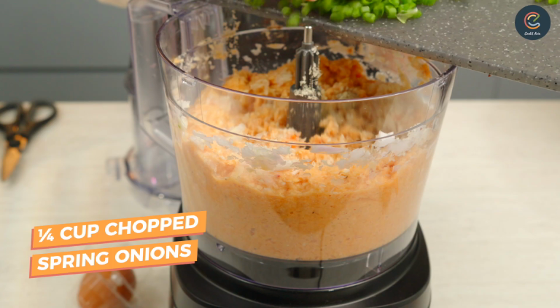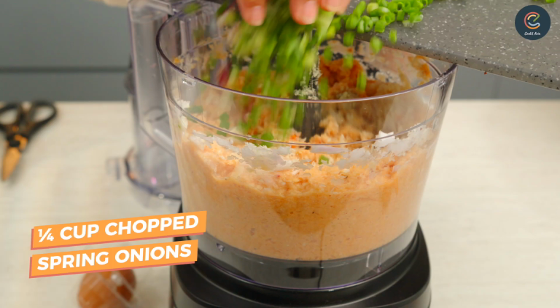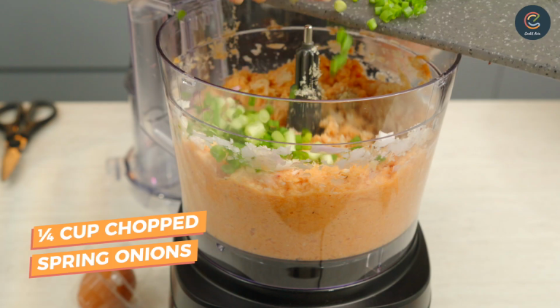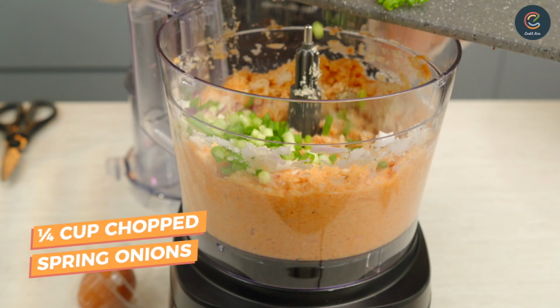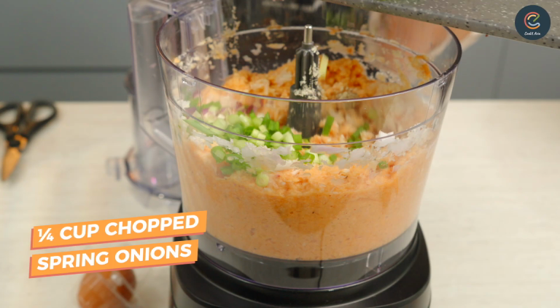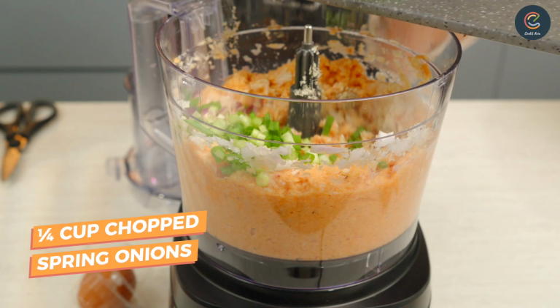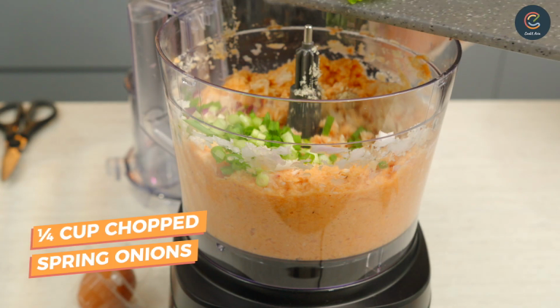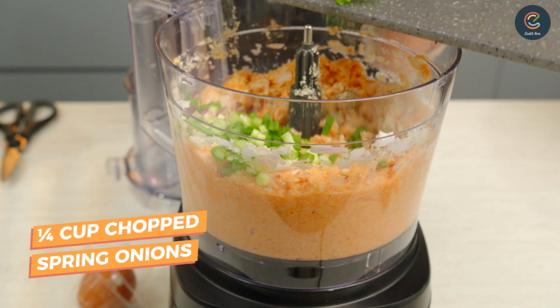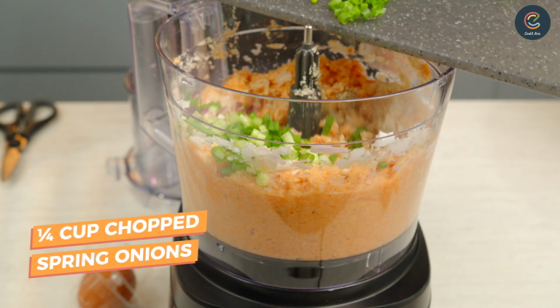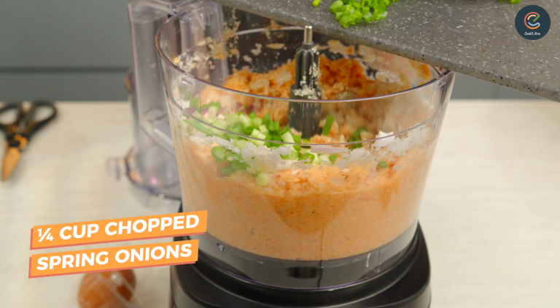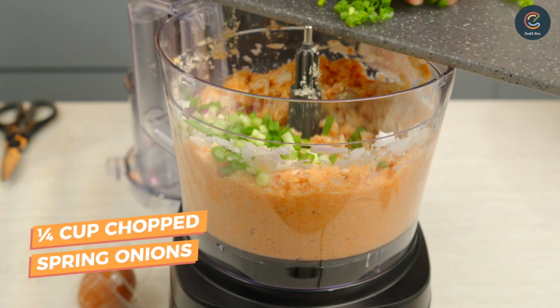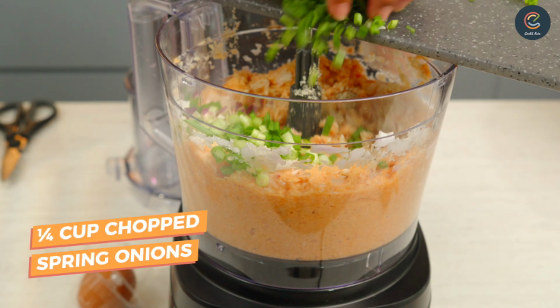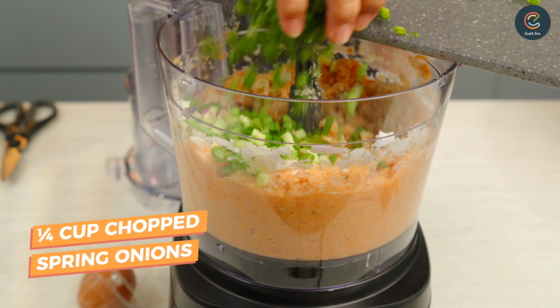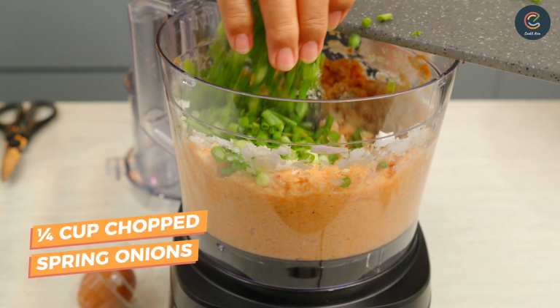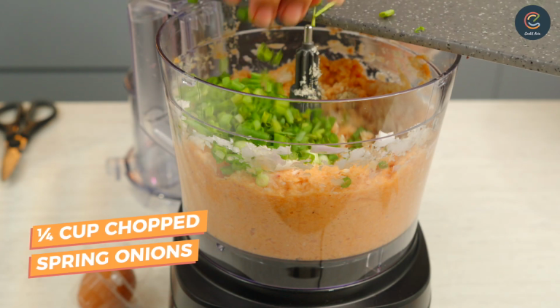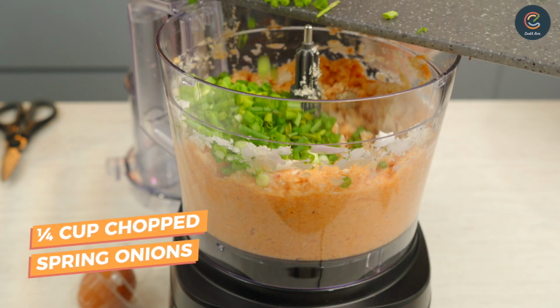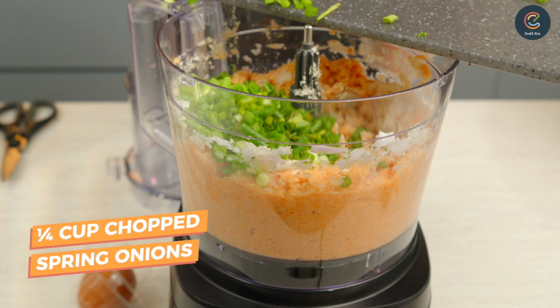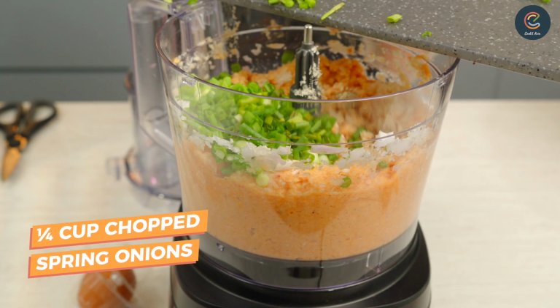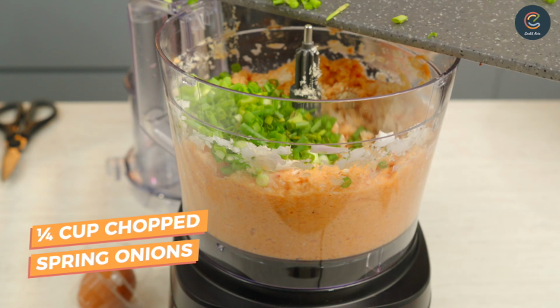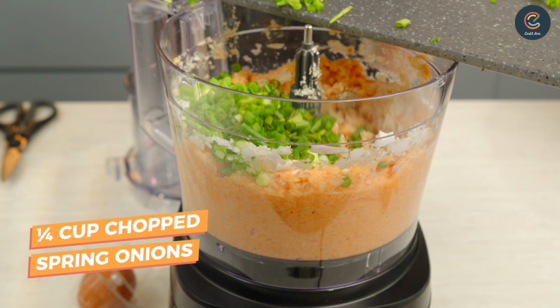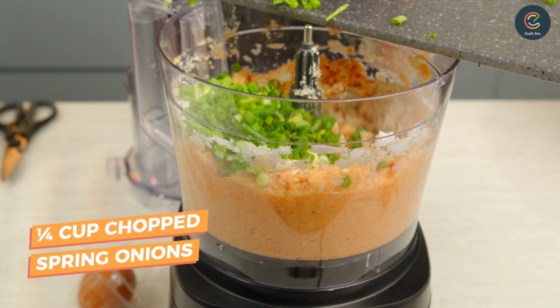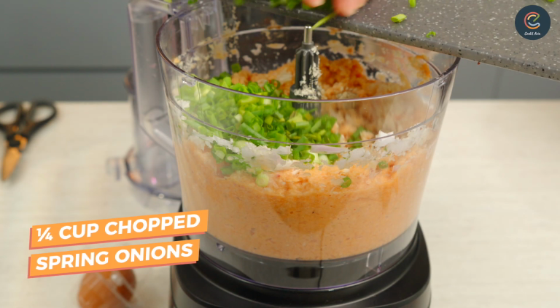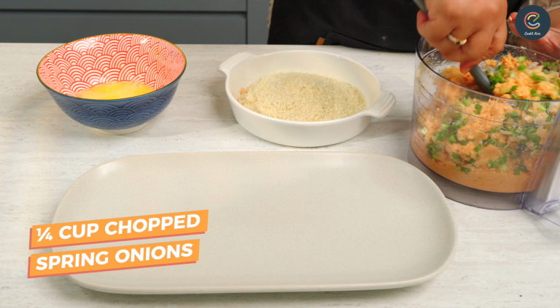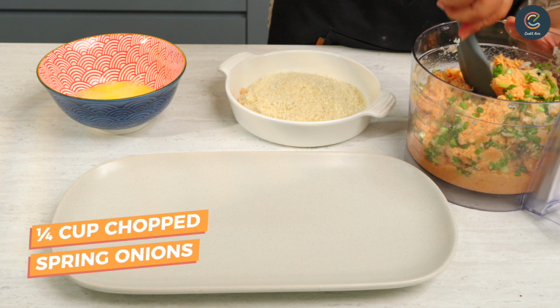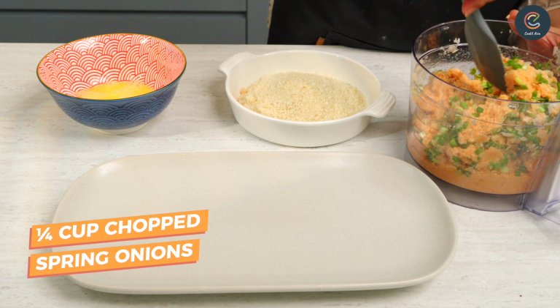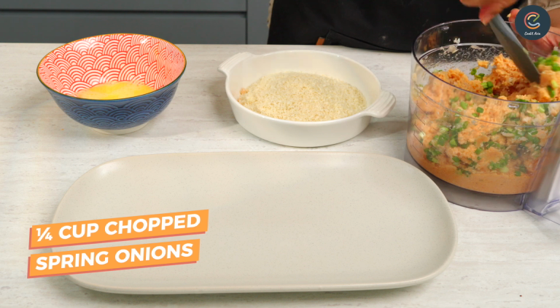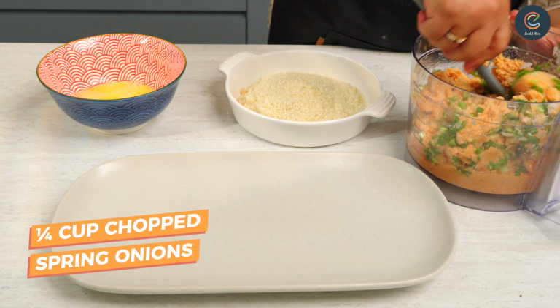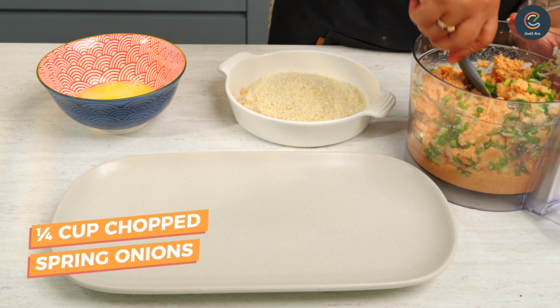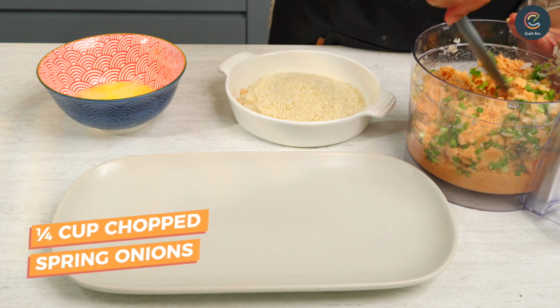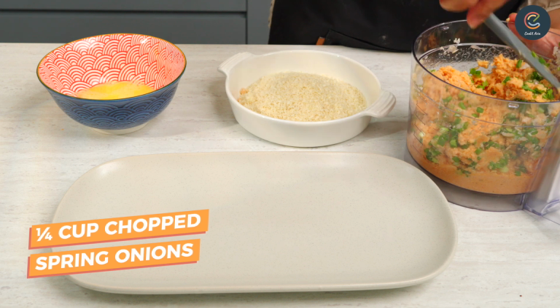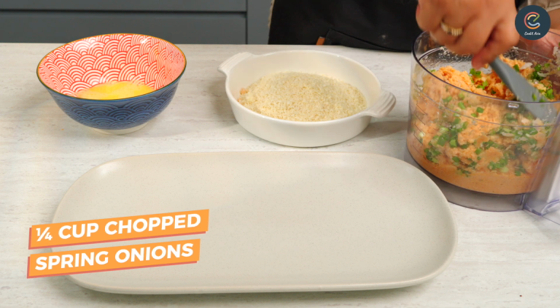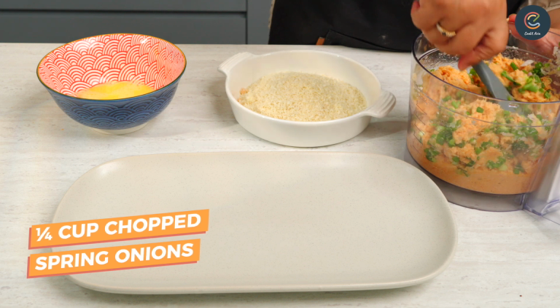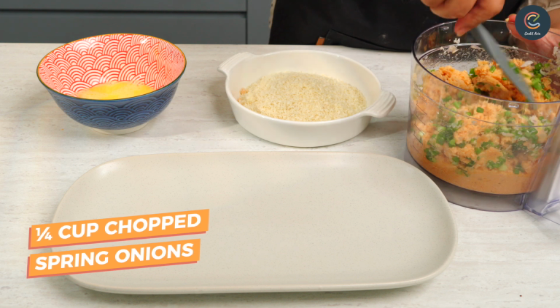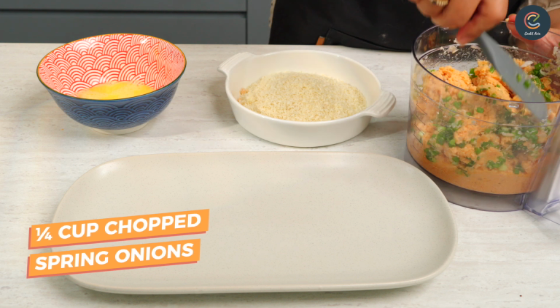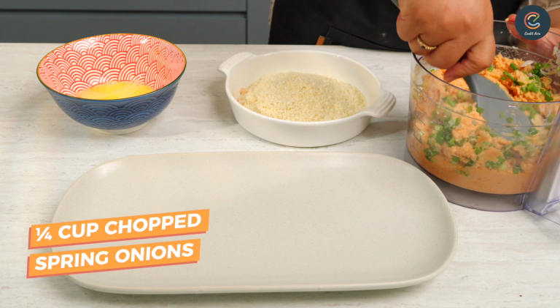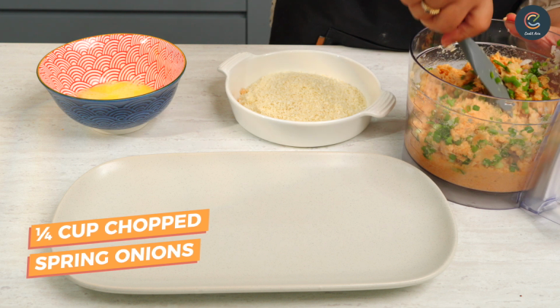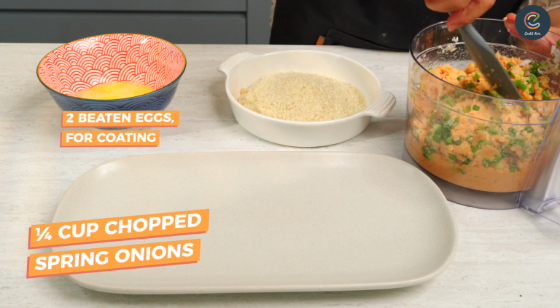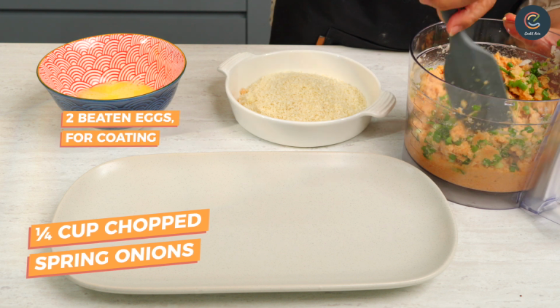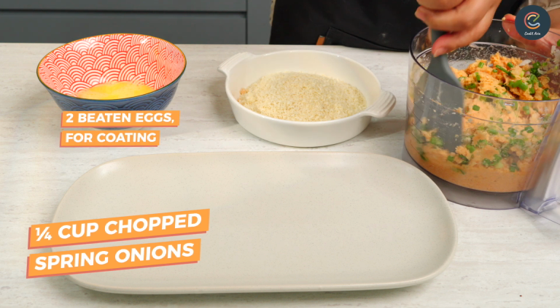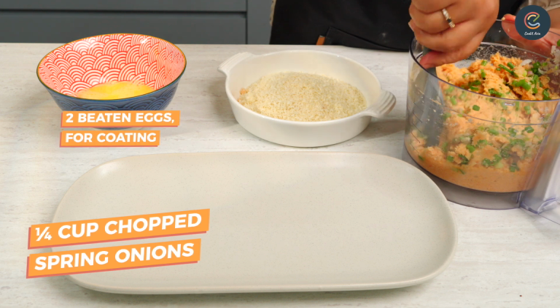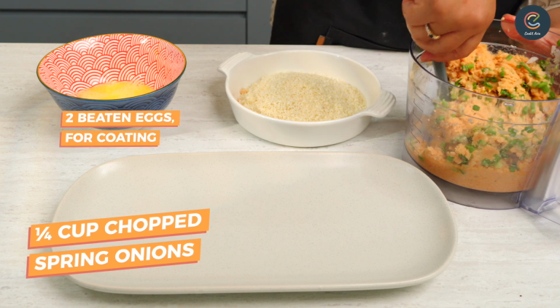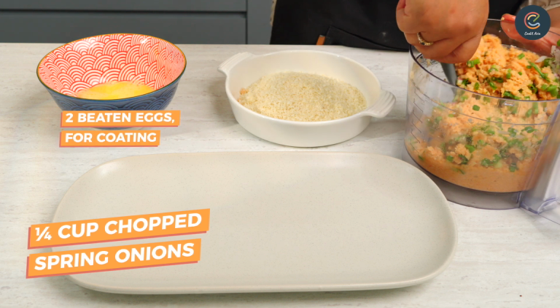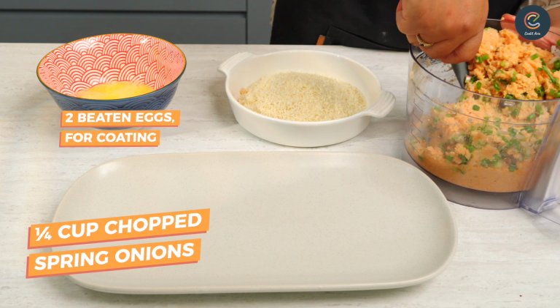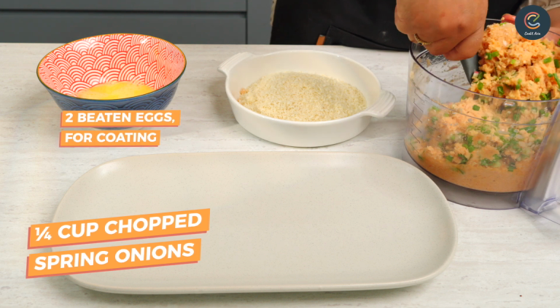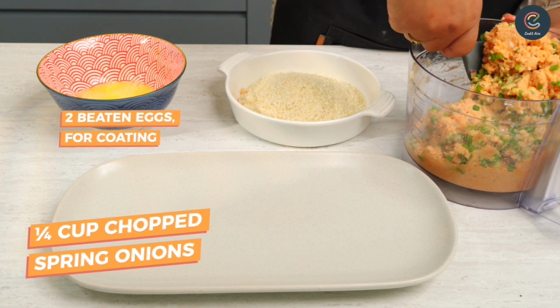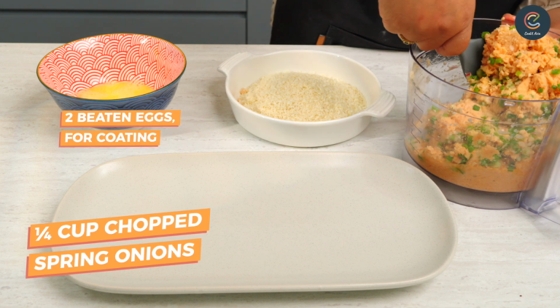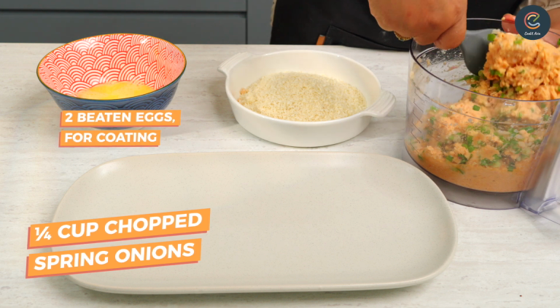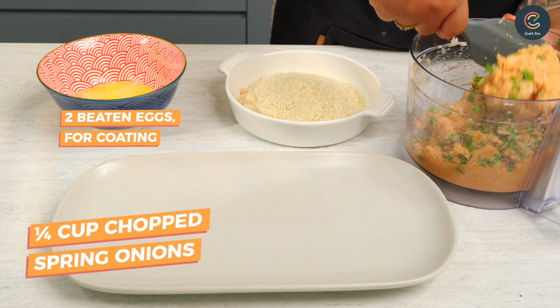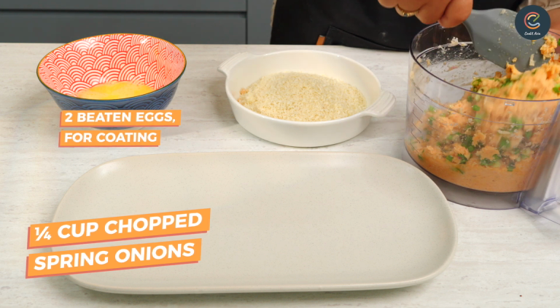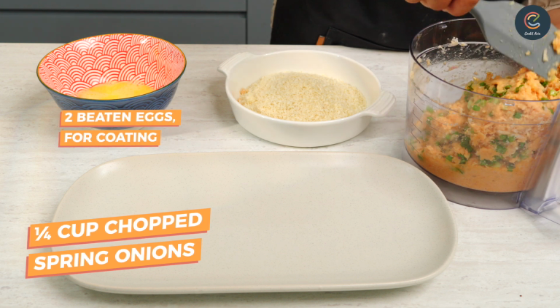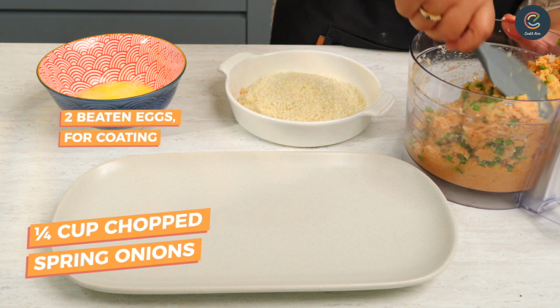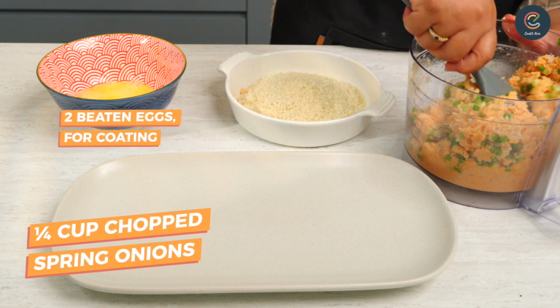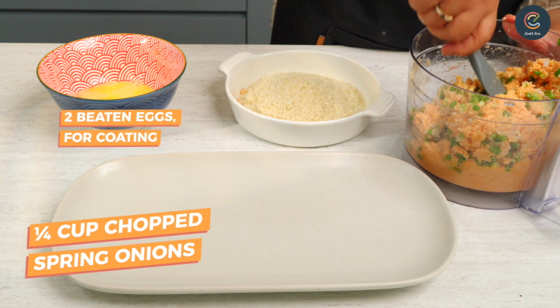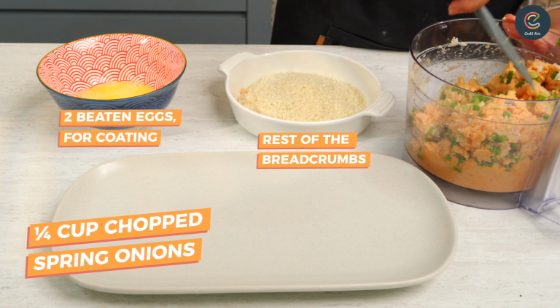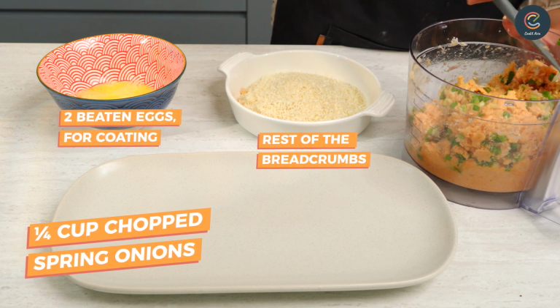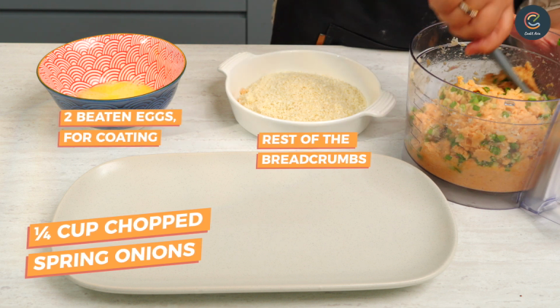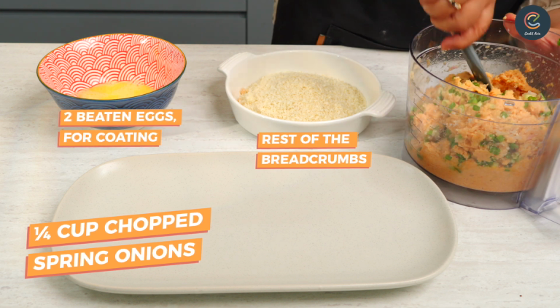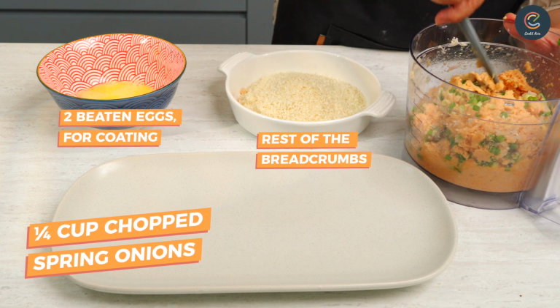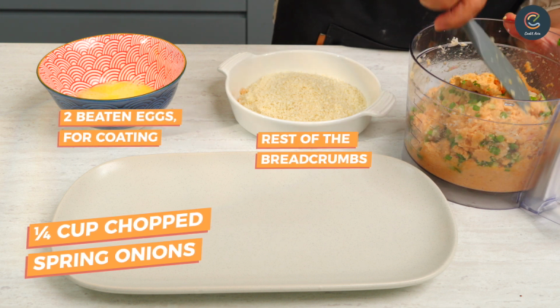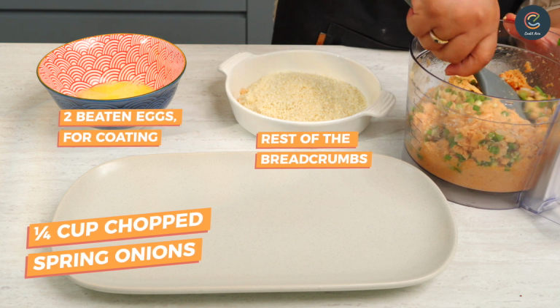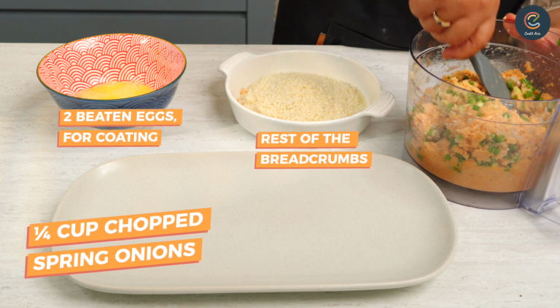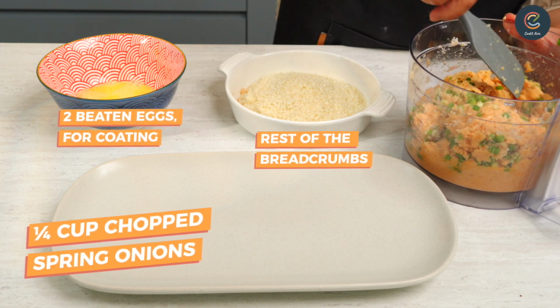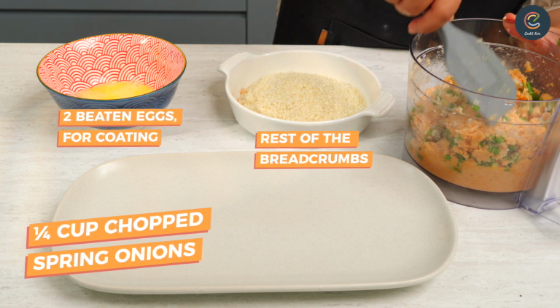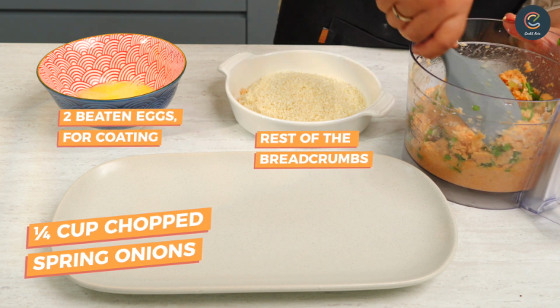Next, add in your chopped spring onions and mix well. Get one egg beaten in a bowl and breadcrumbs on a plate.